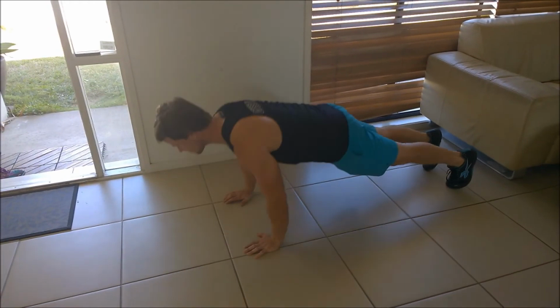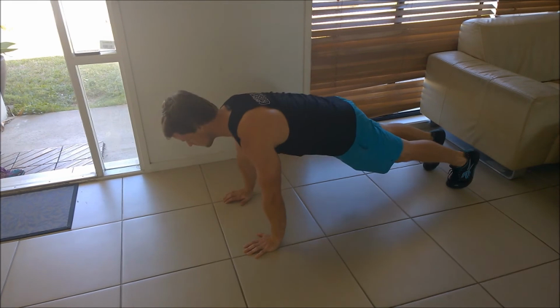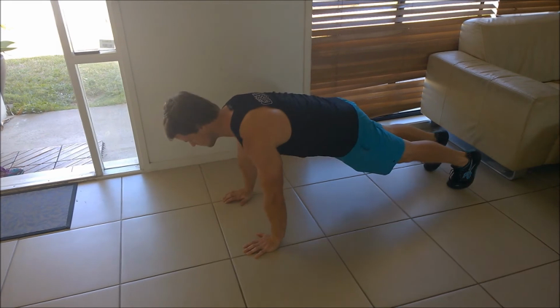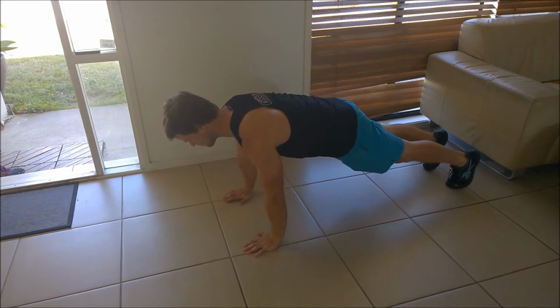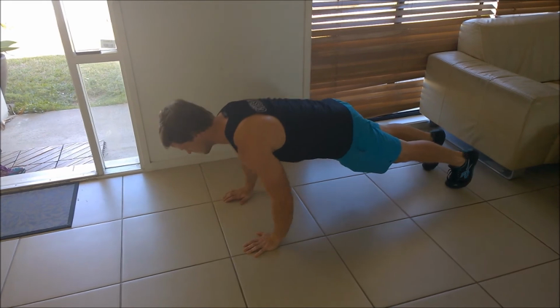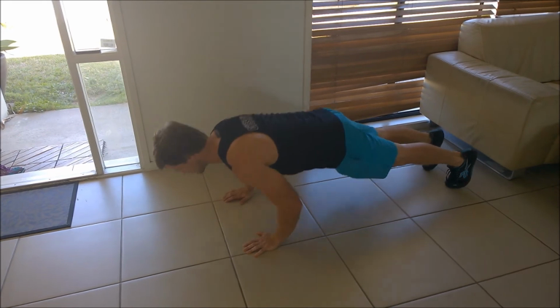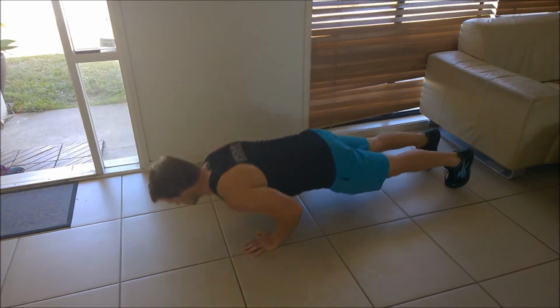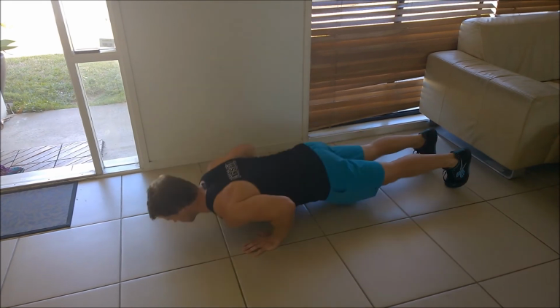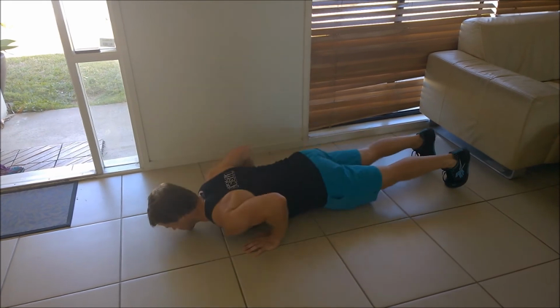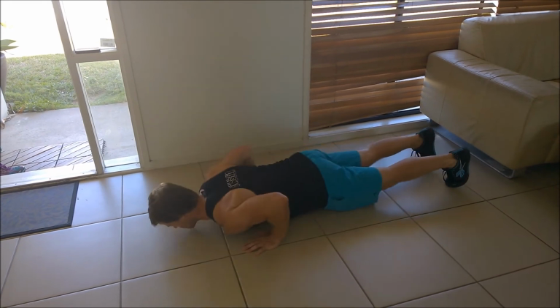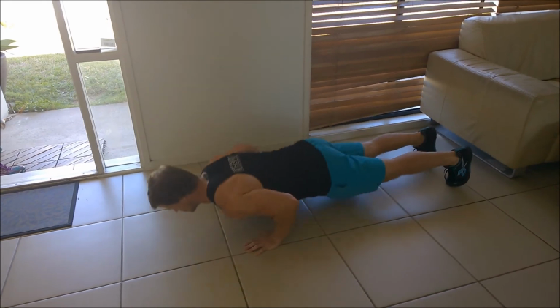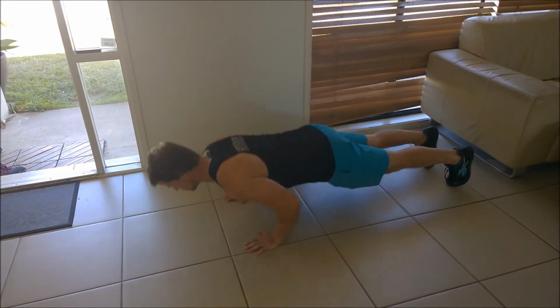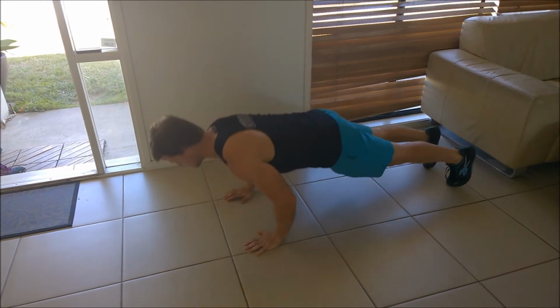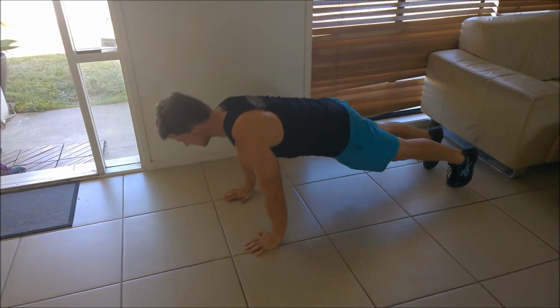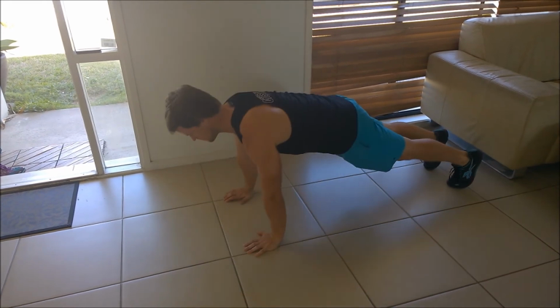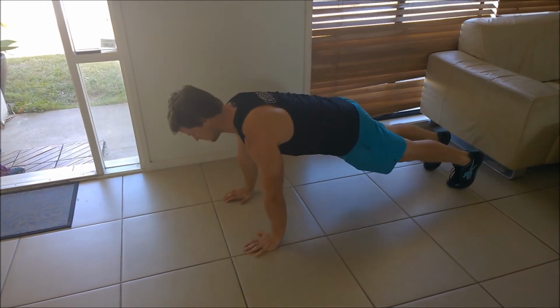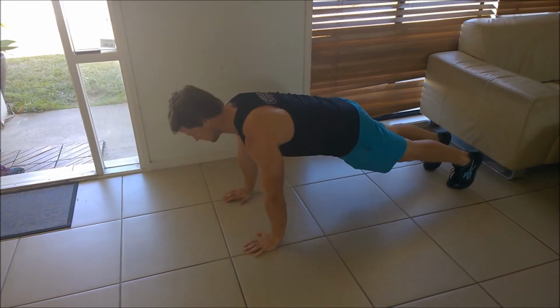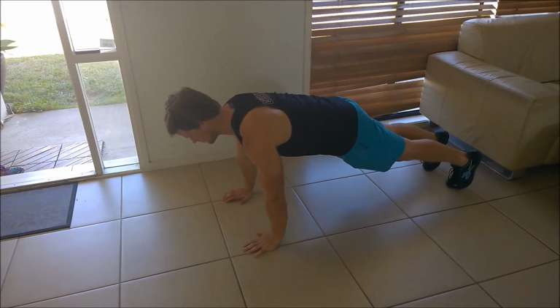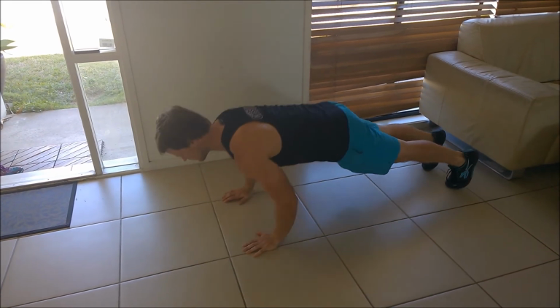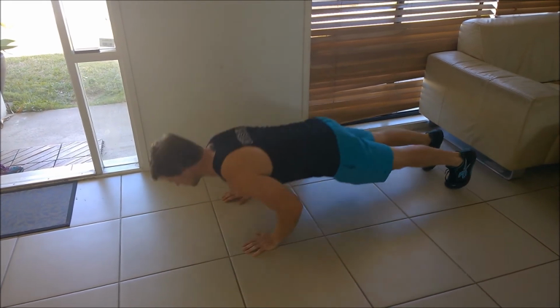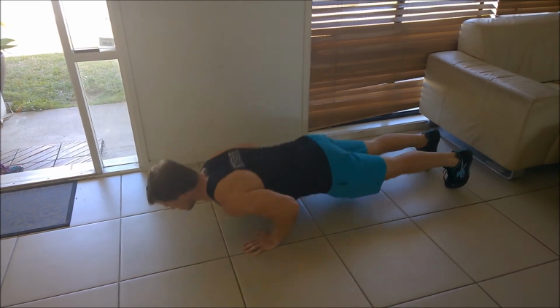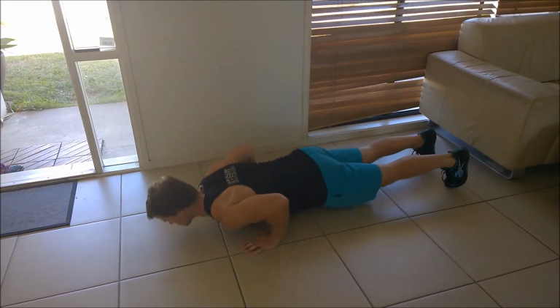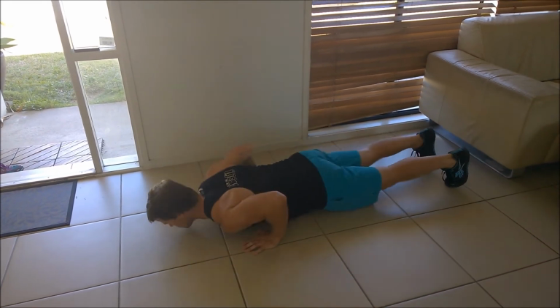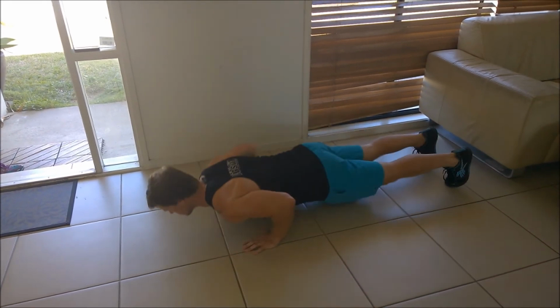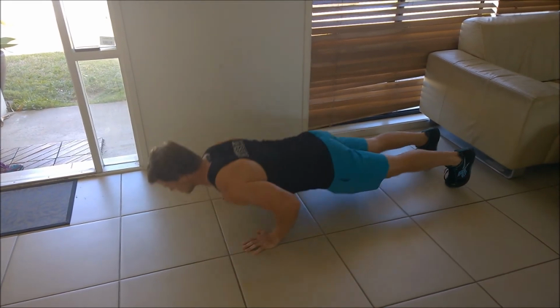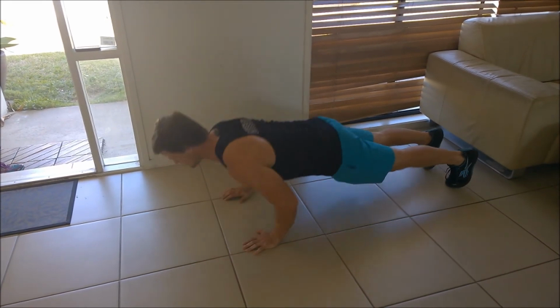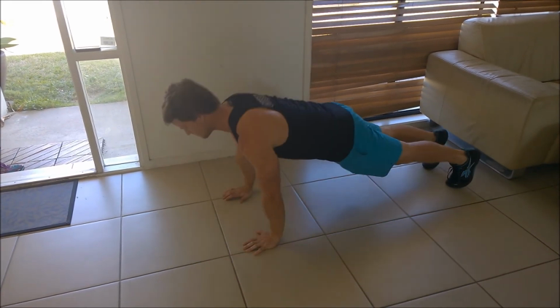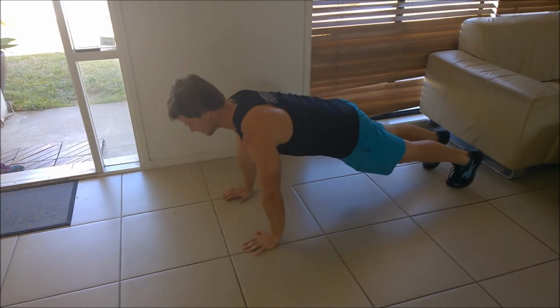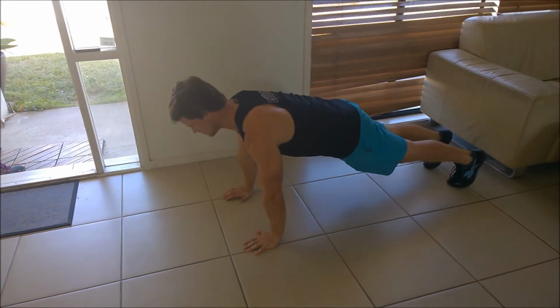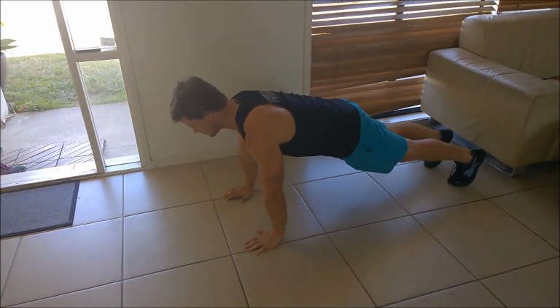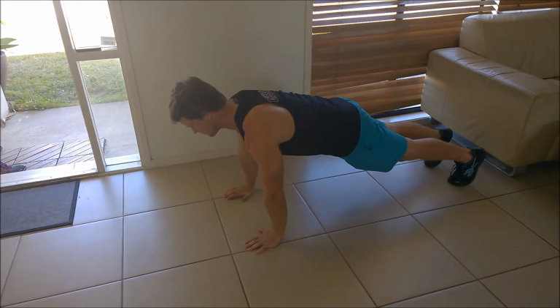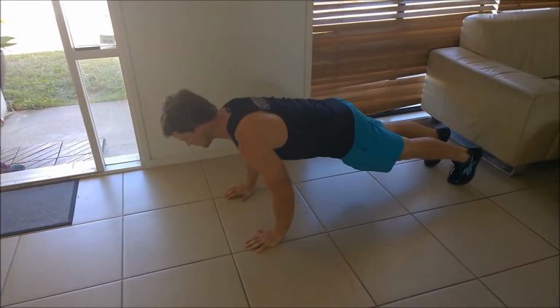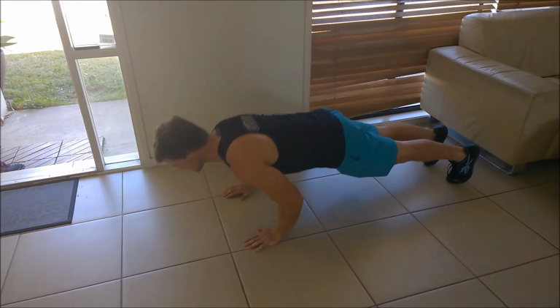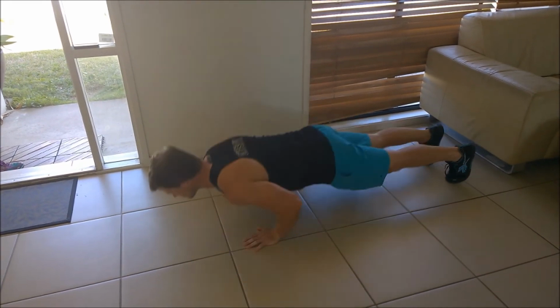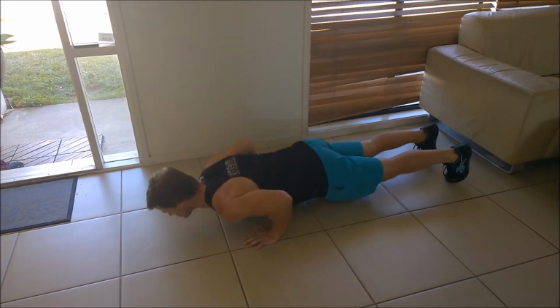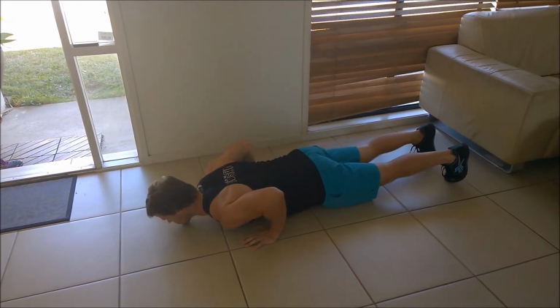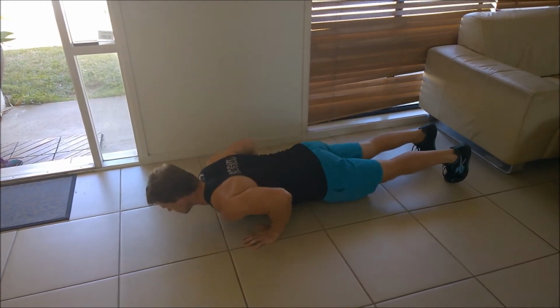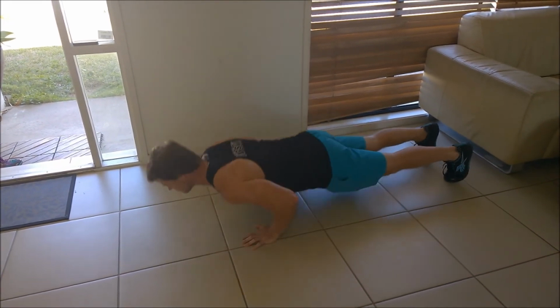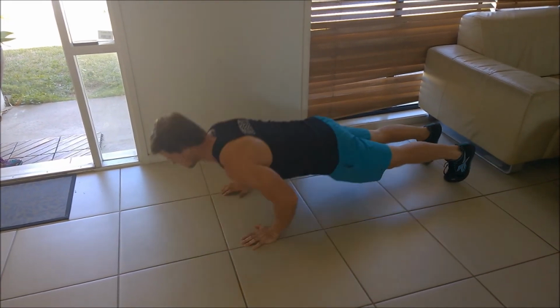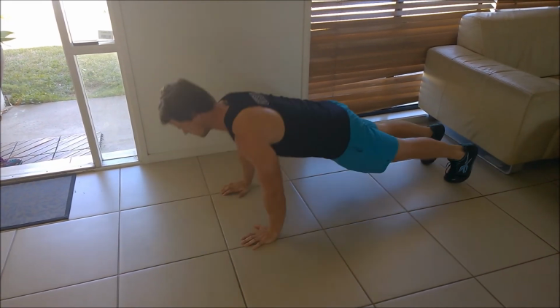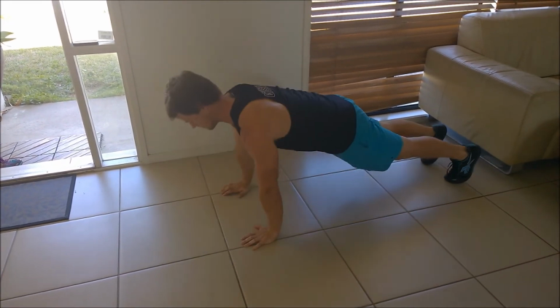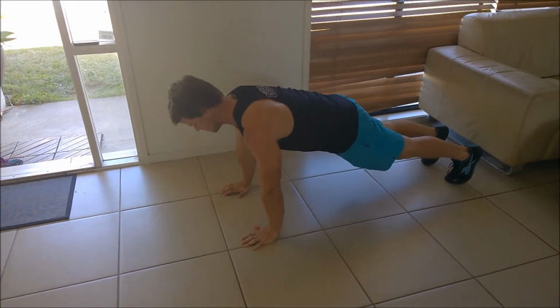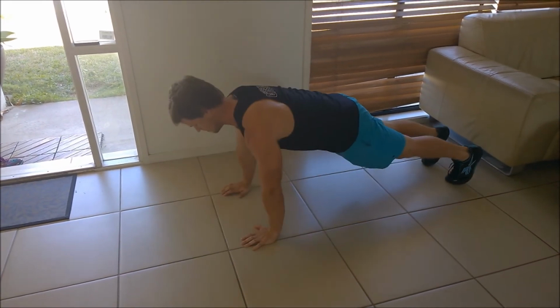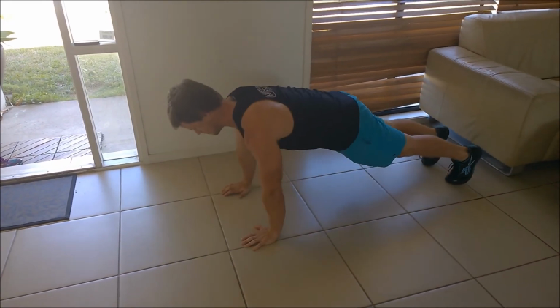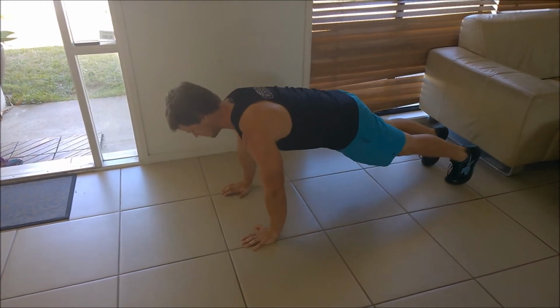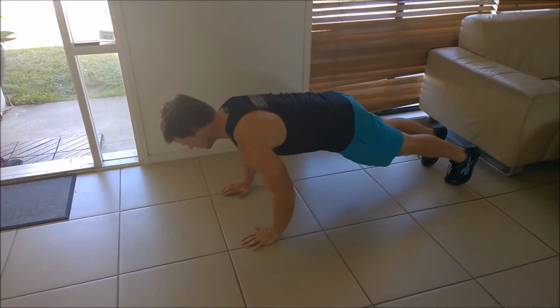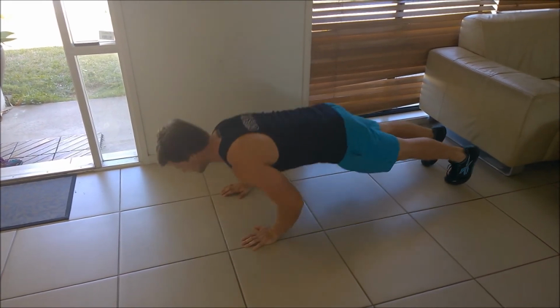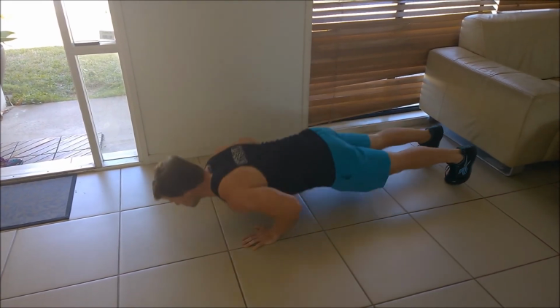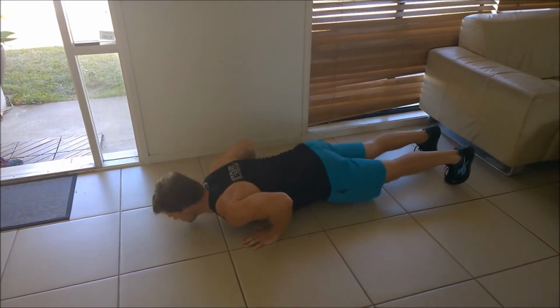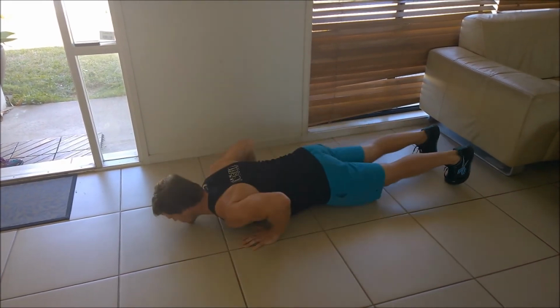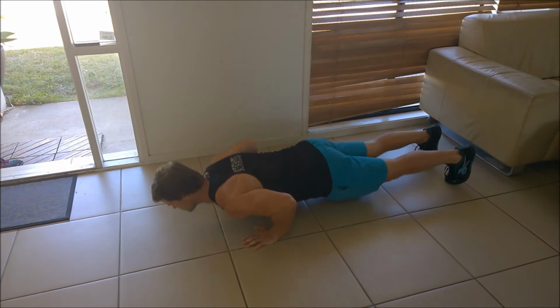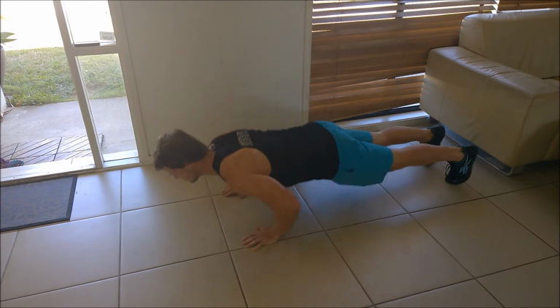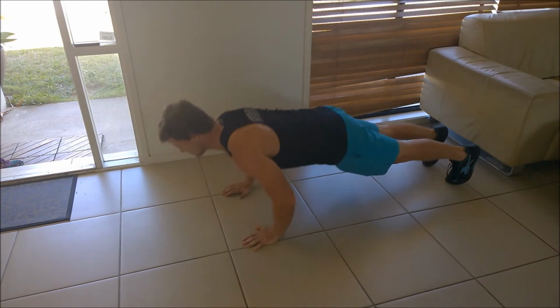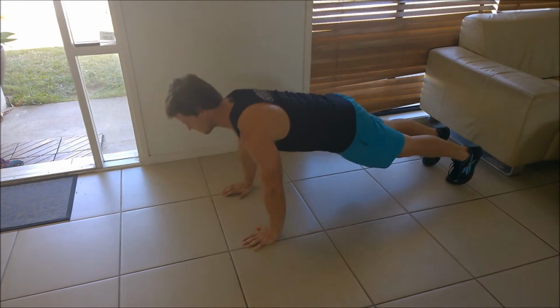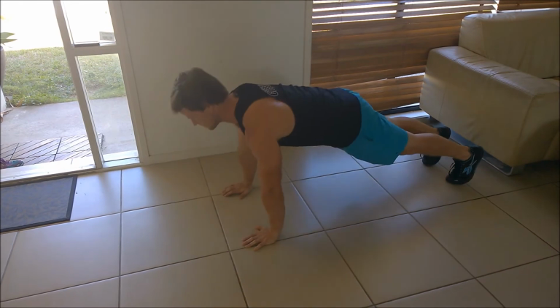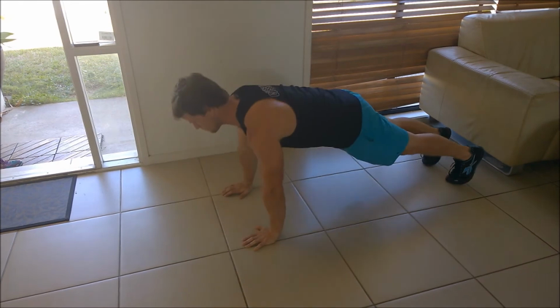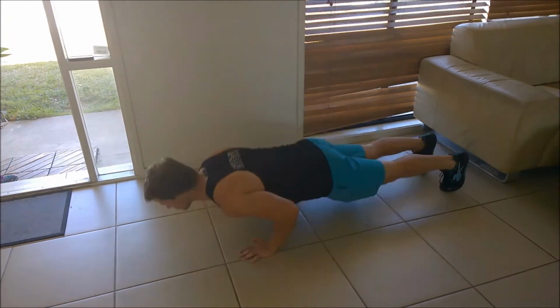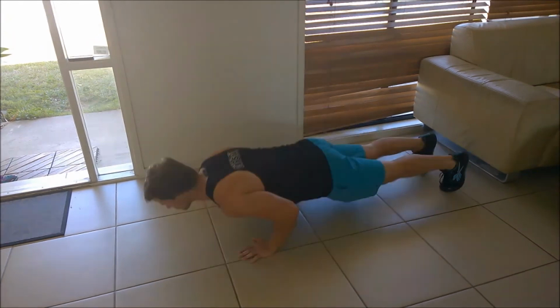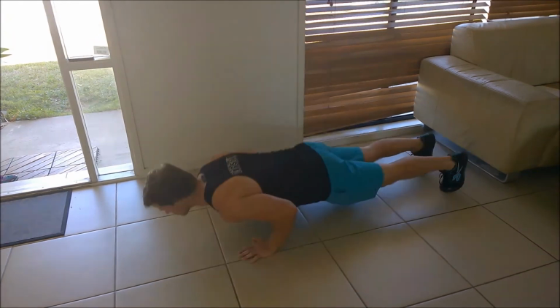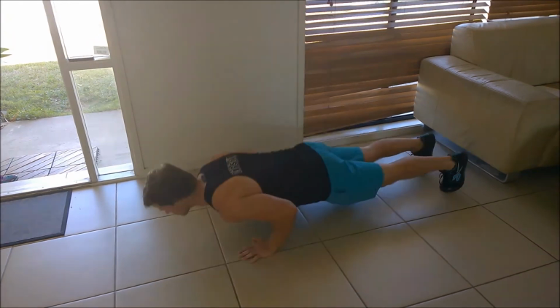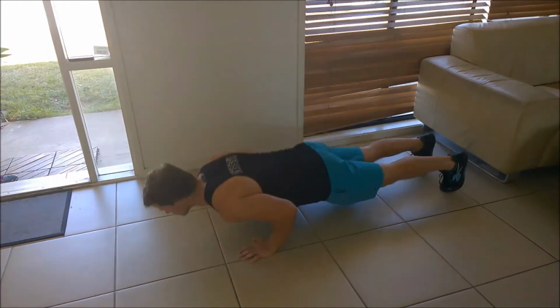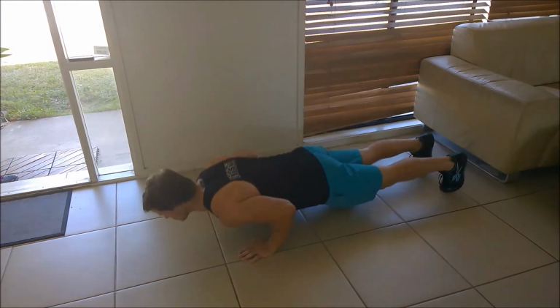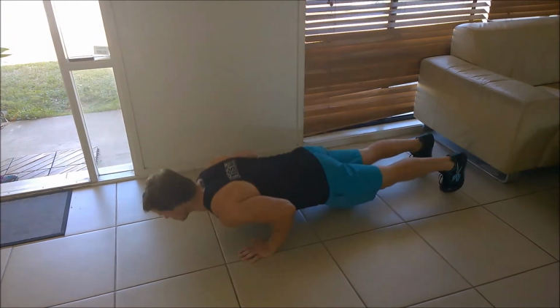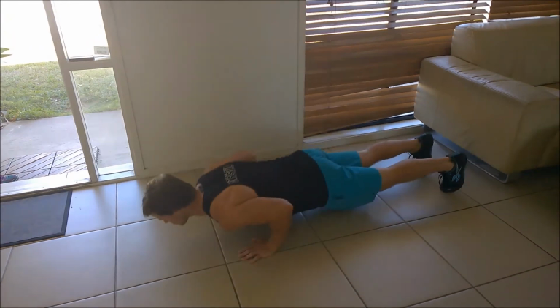Hey there, Chris here from Fitter Every Day. Today we're going to go through the push-up and cover the right, the wrong, the good, the bad and the ugly.